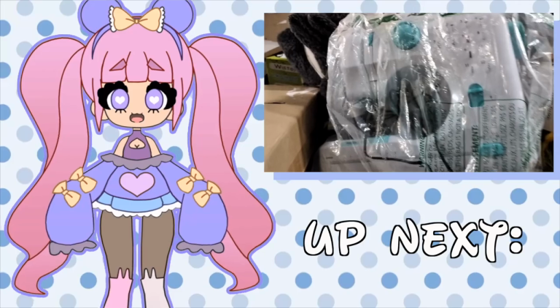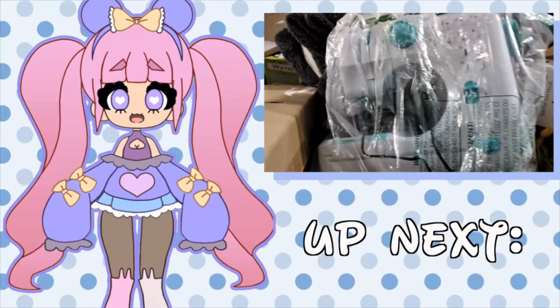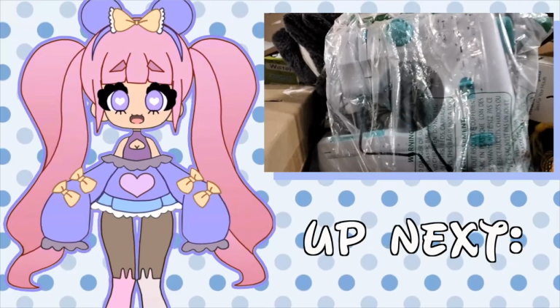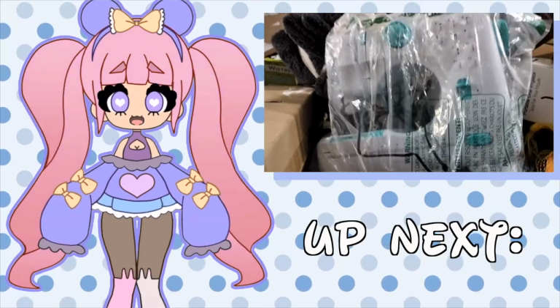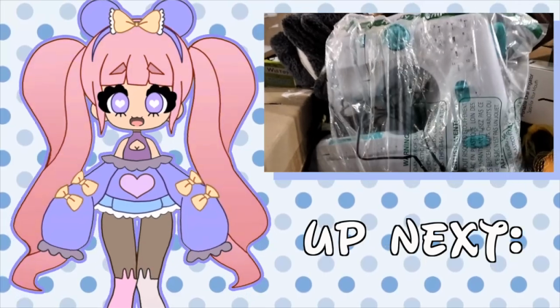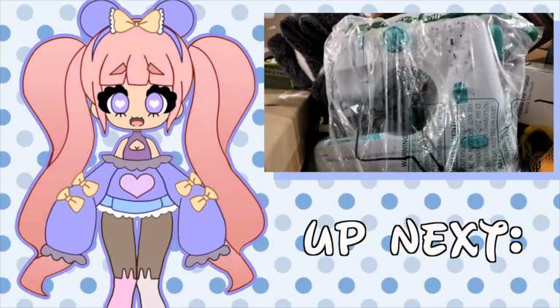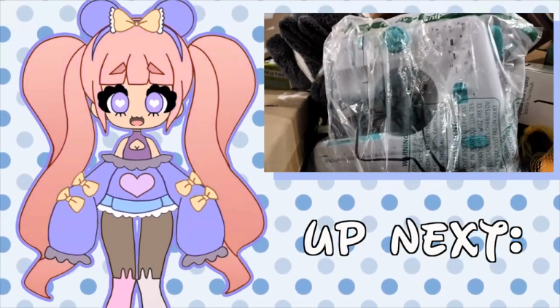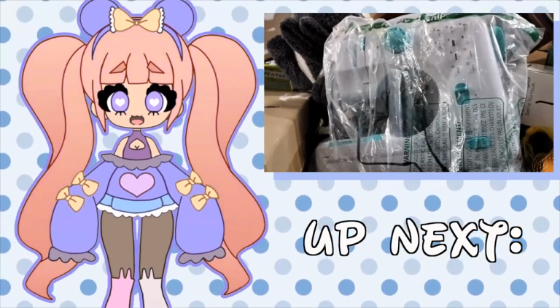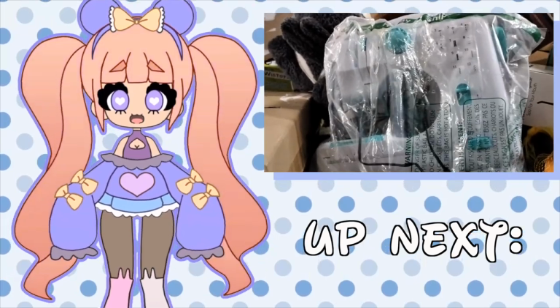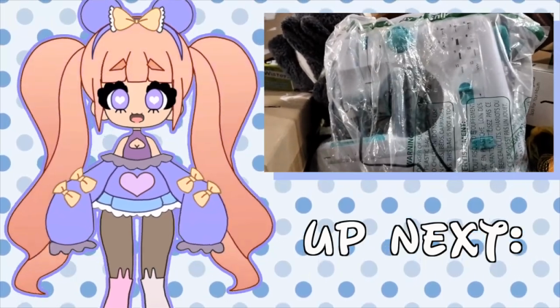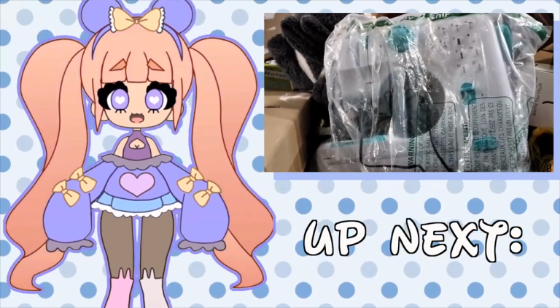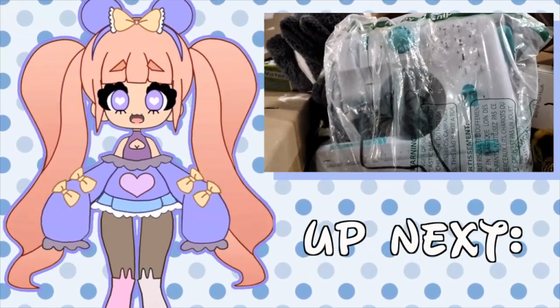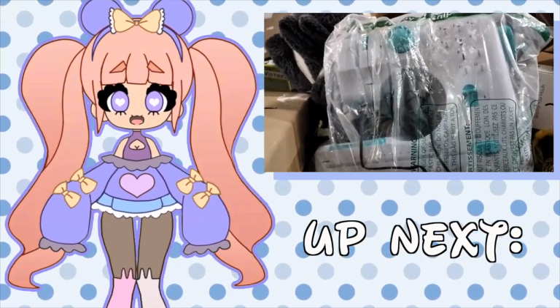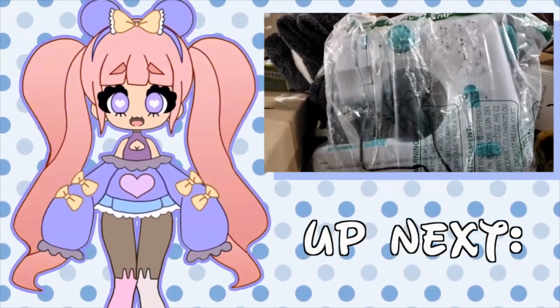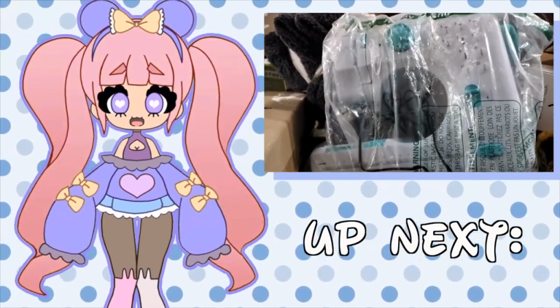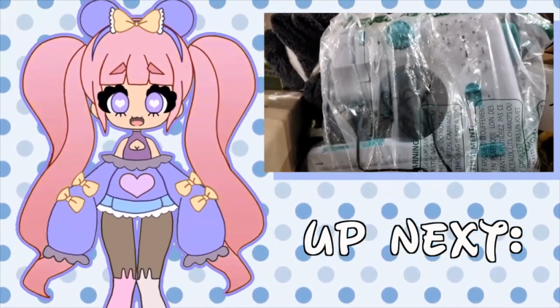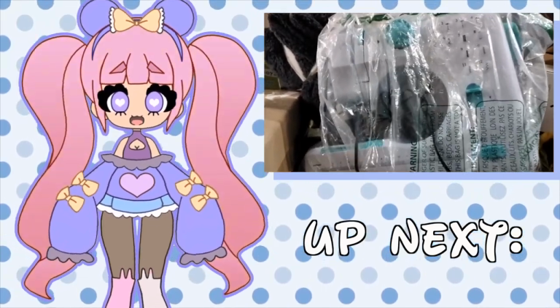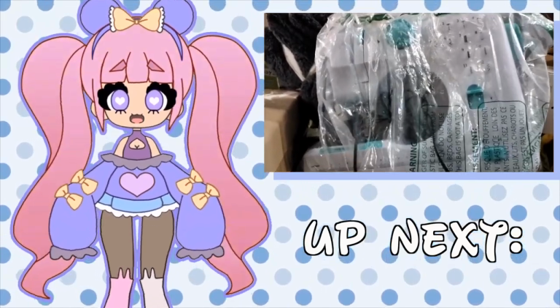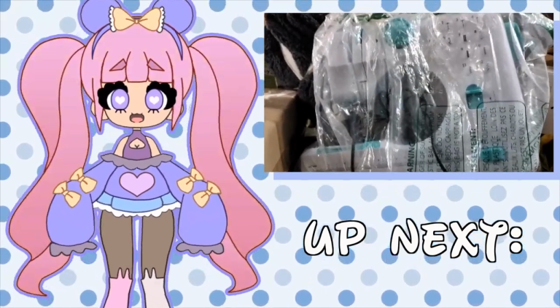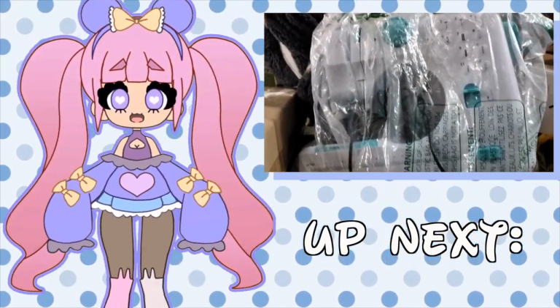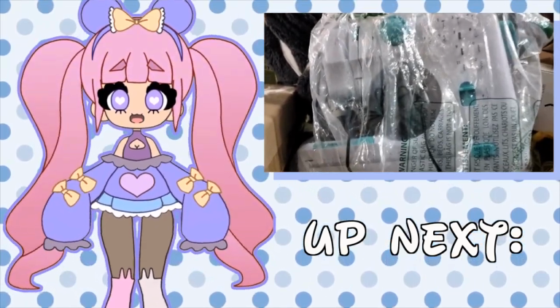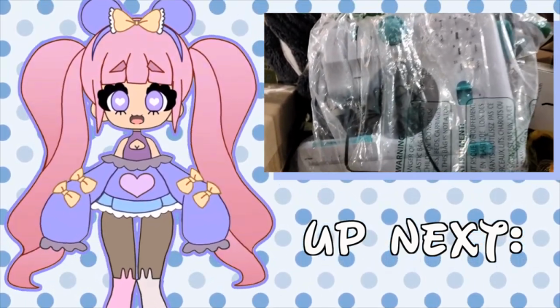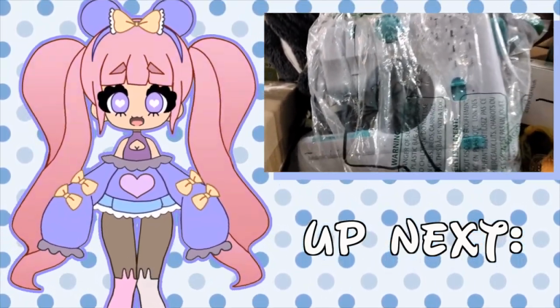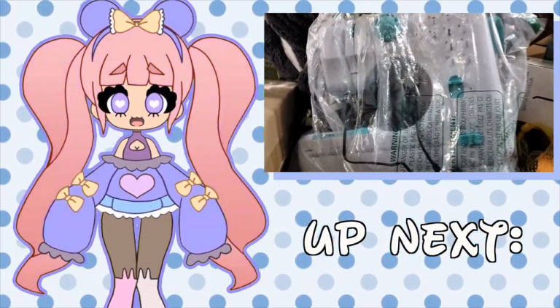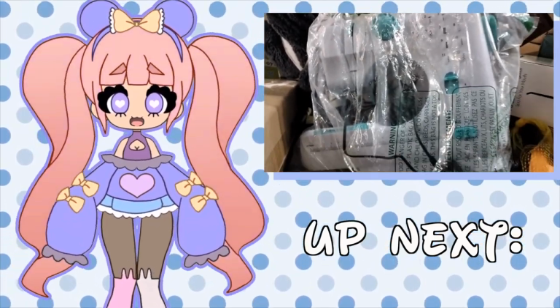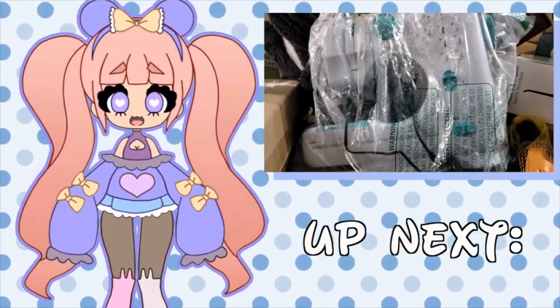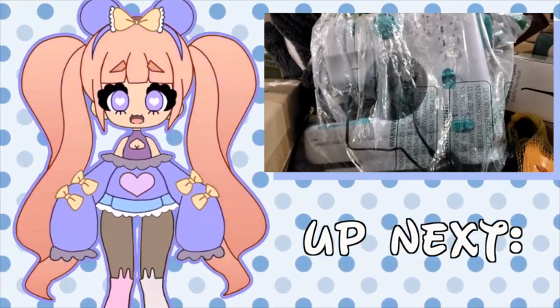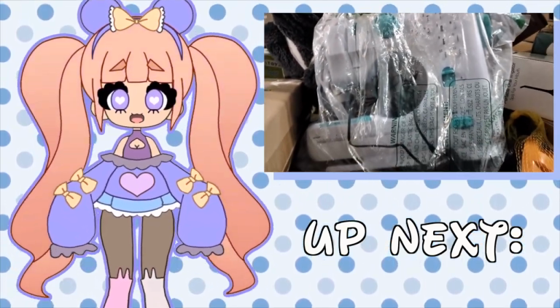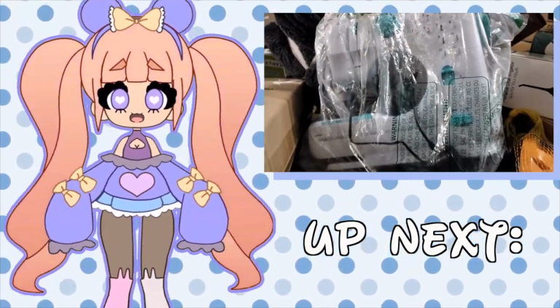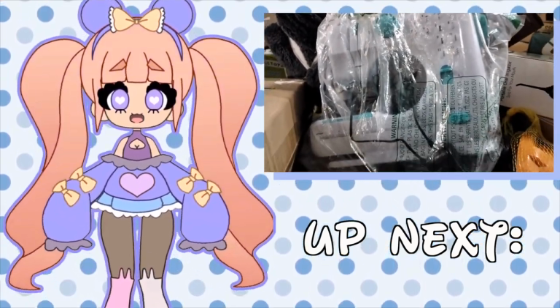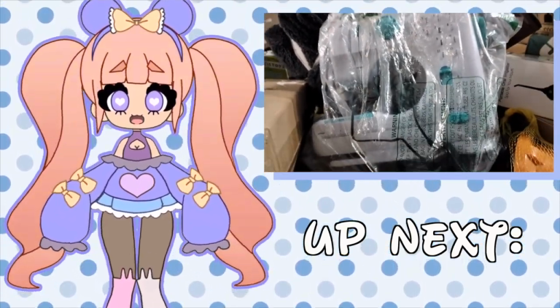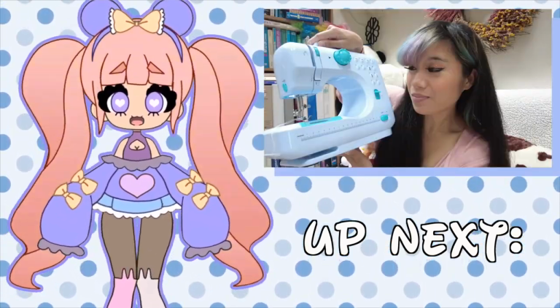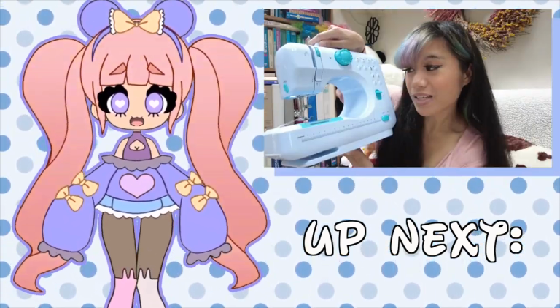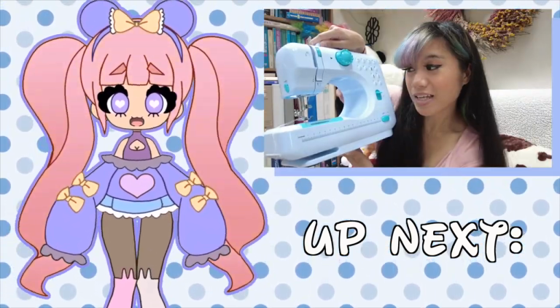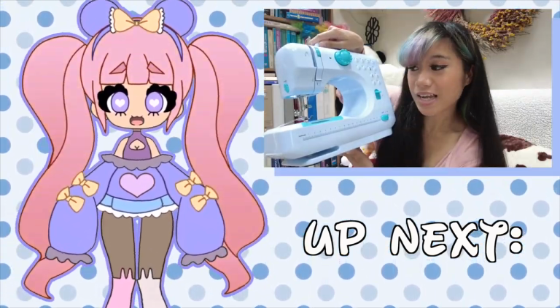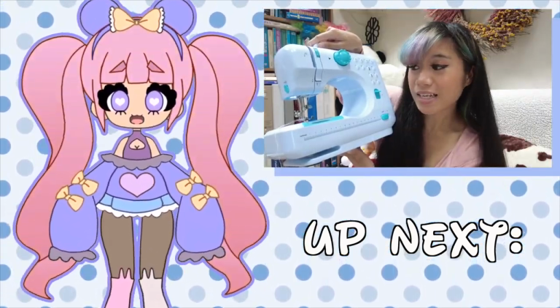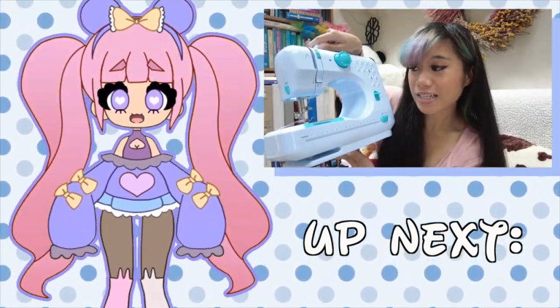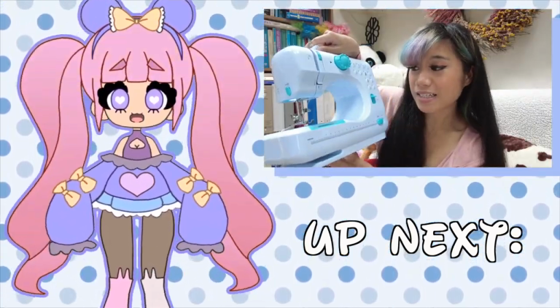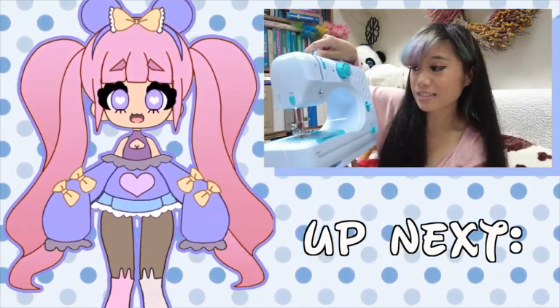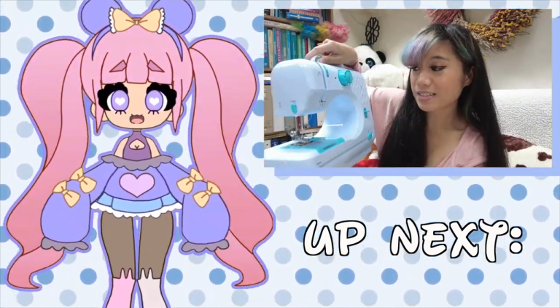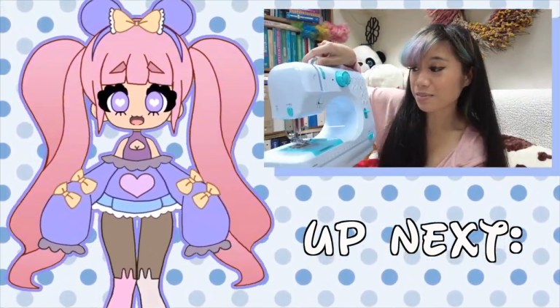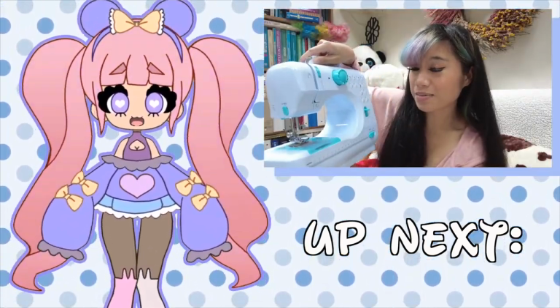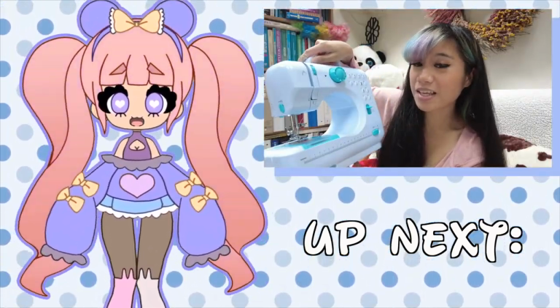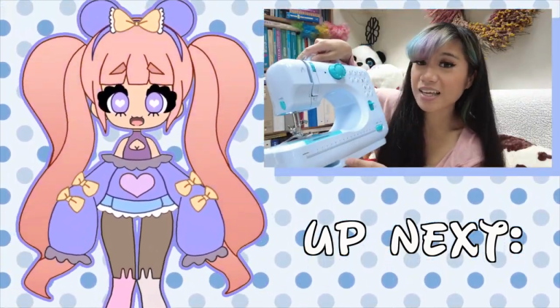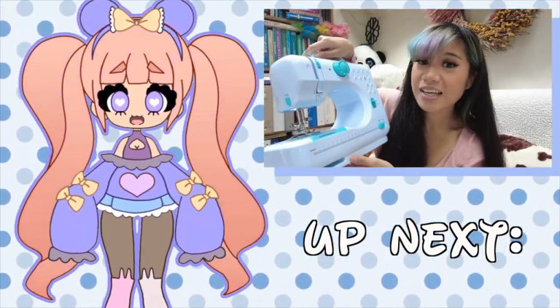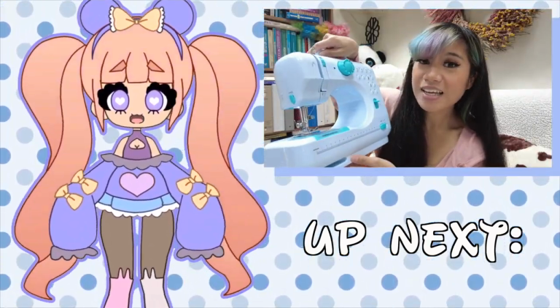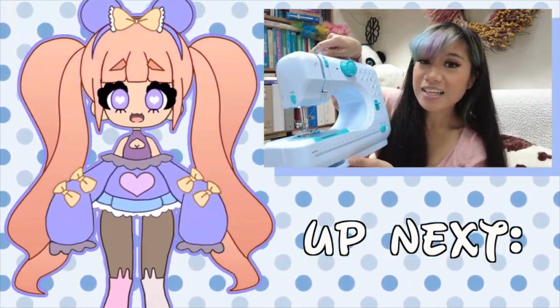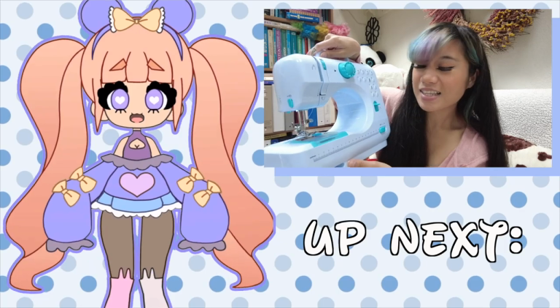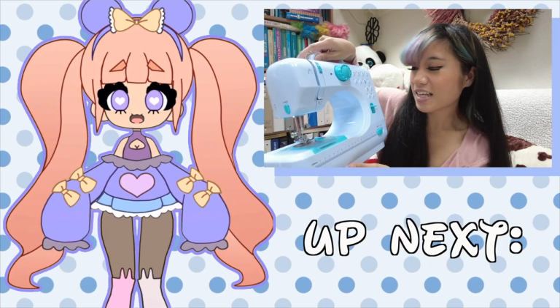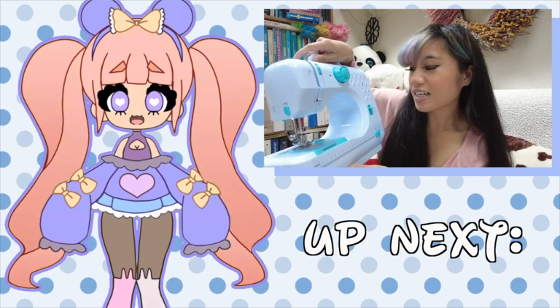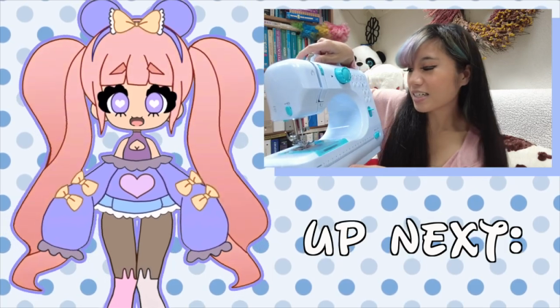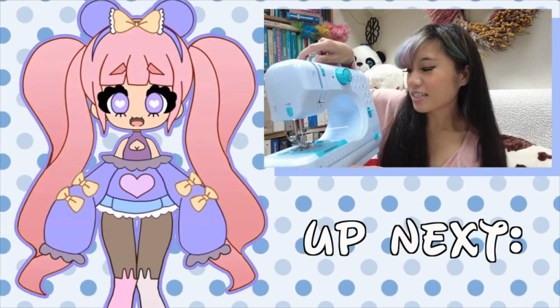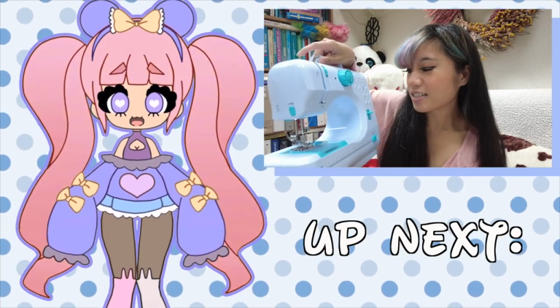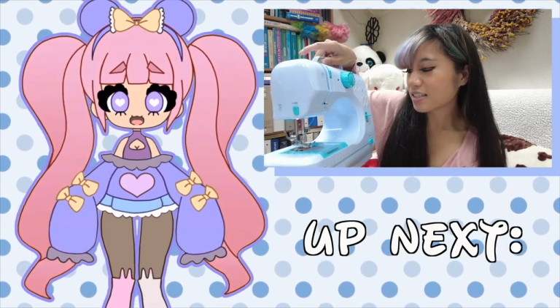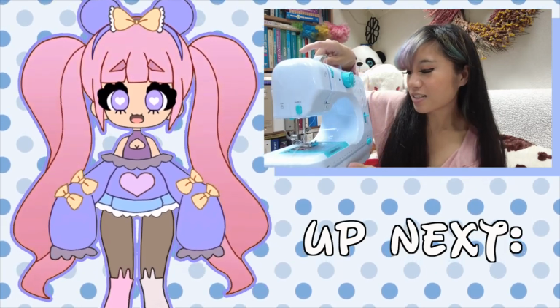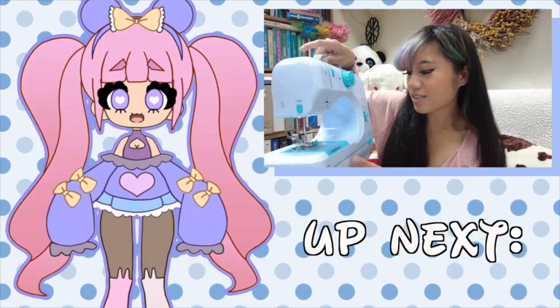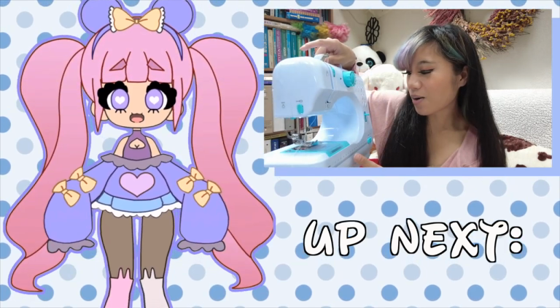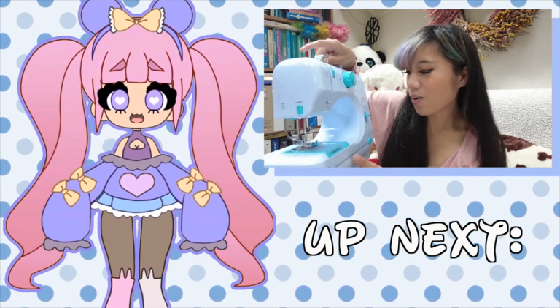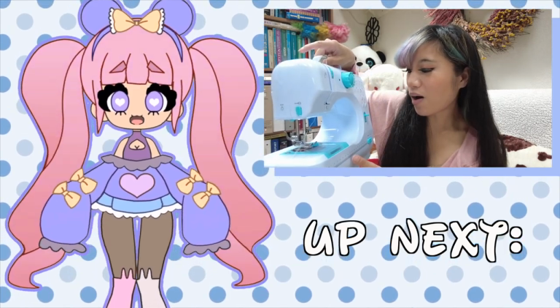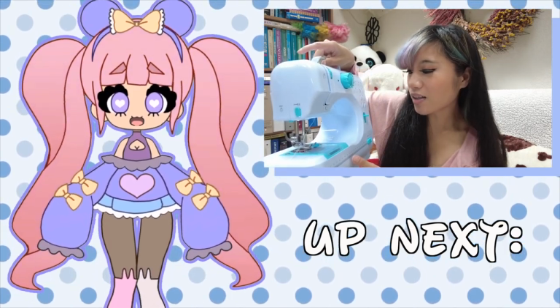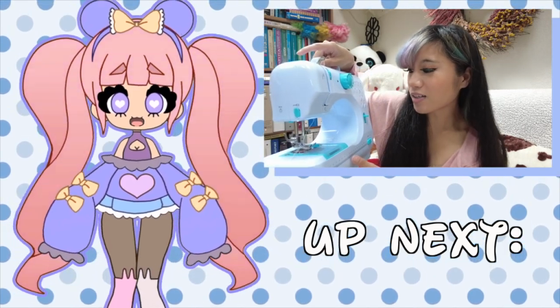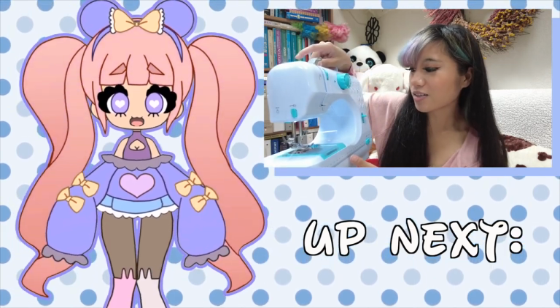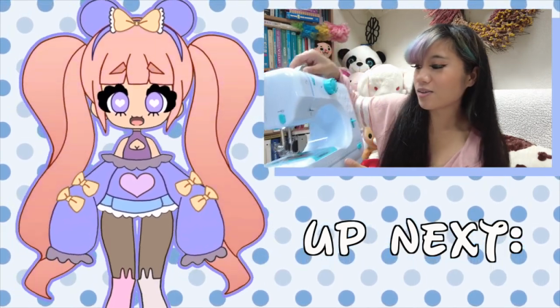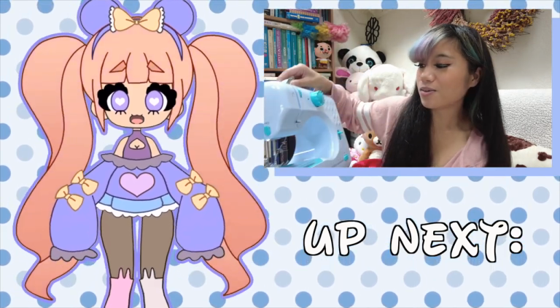I found a really tiny sewing machine — I needed something I could sew on the go.